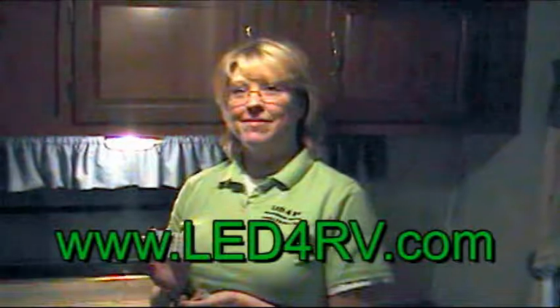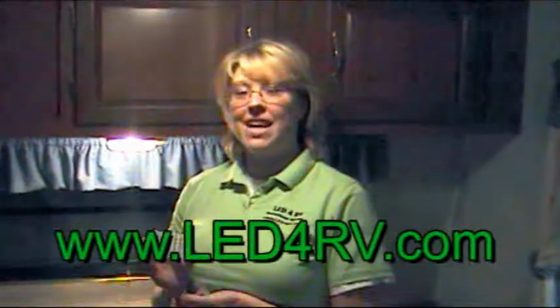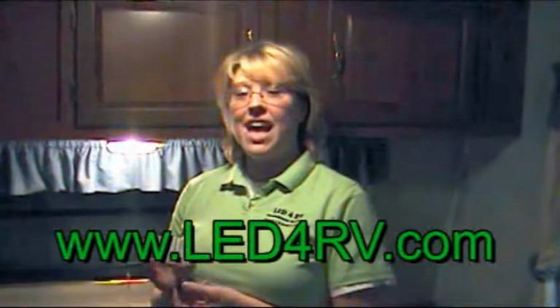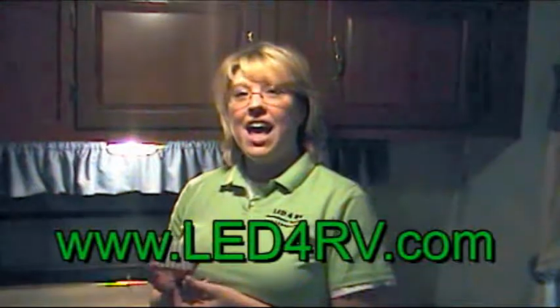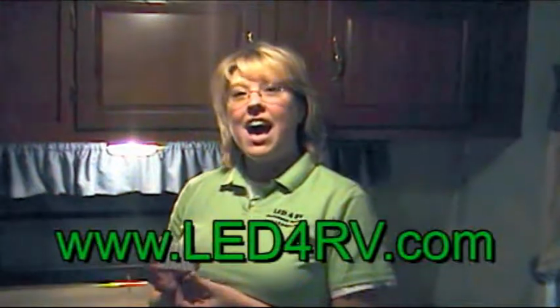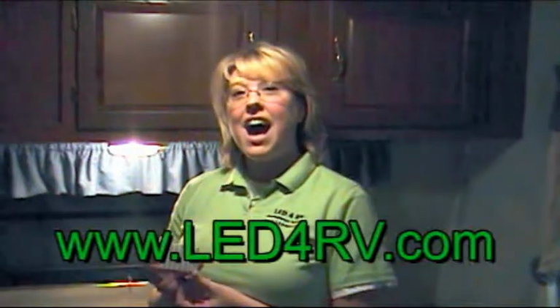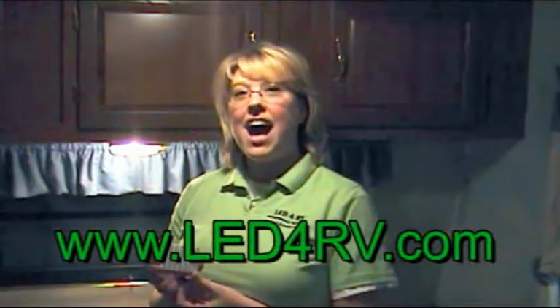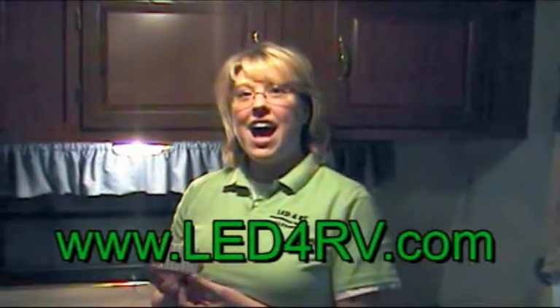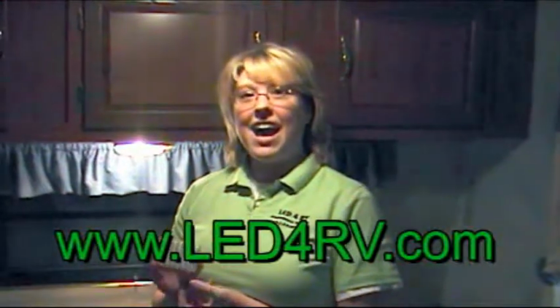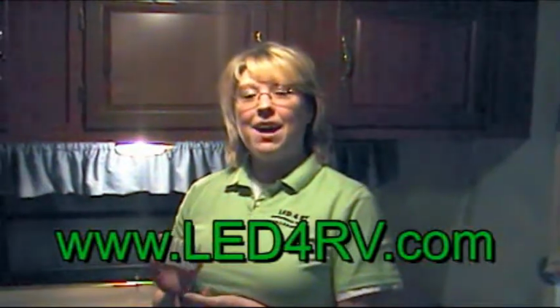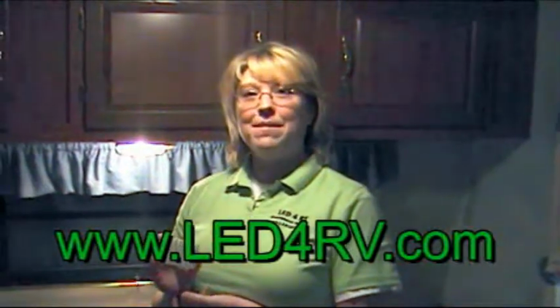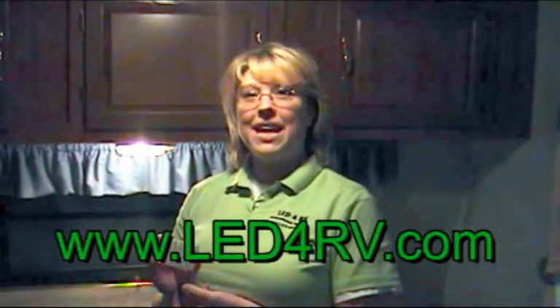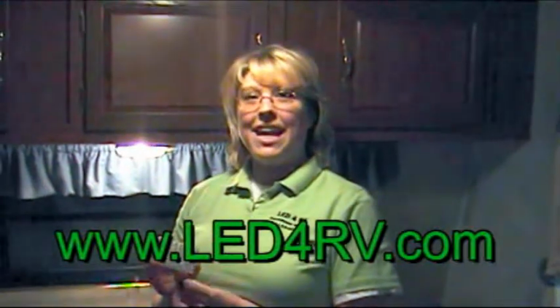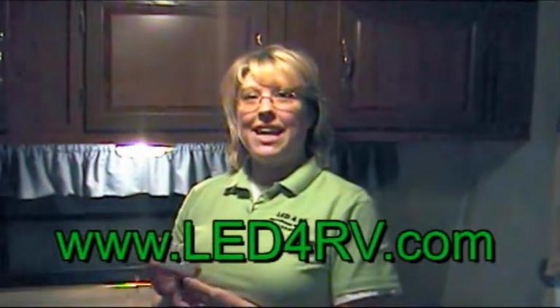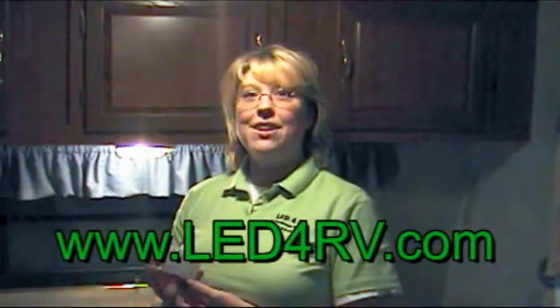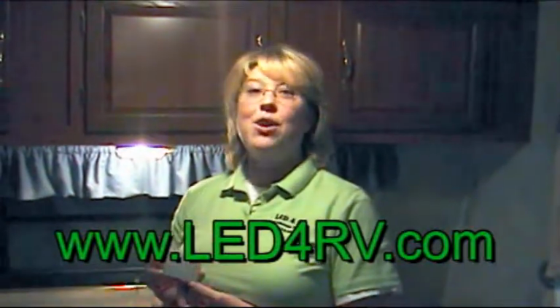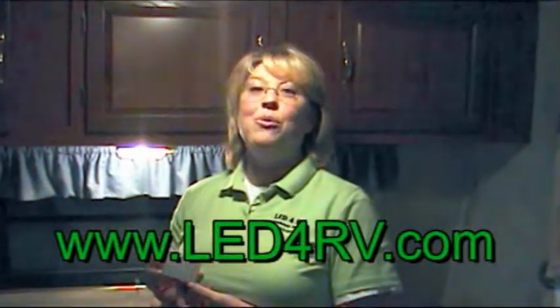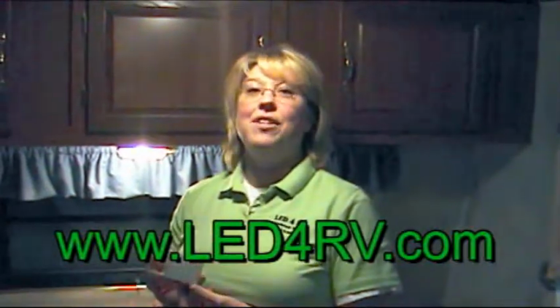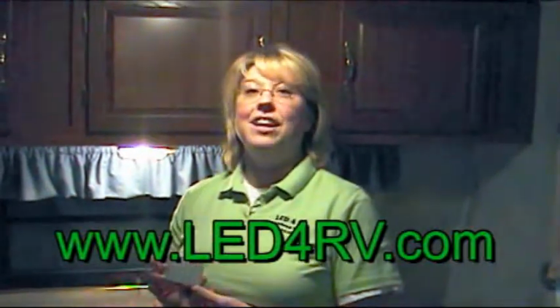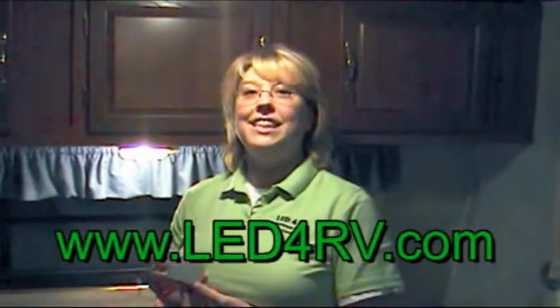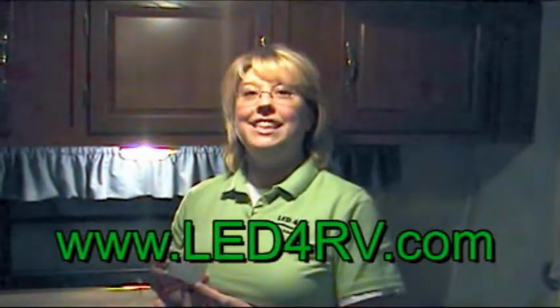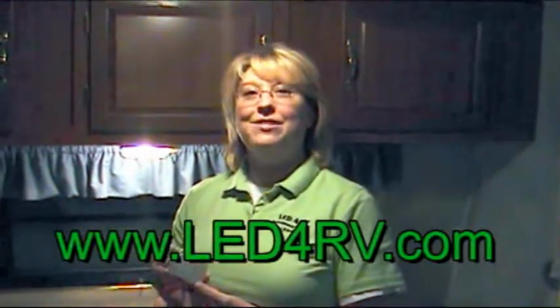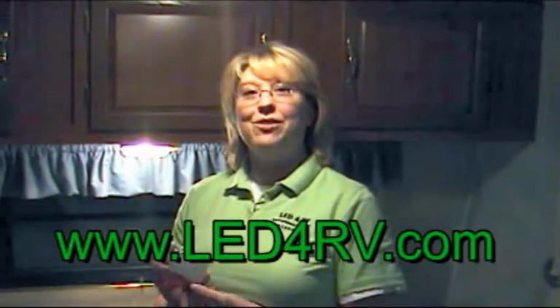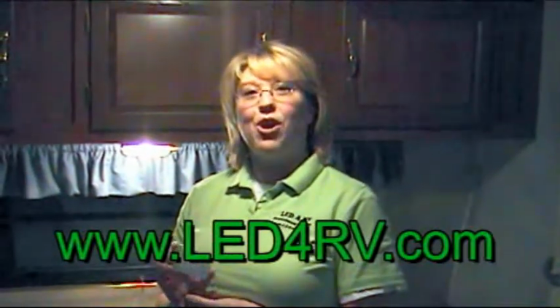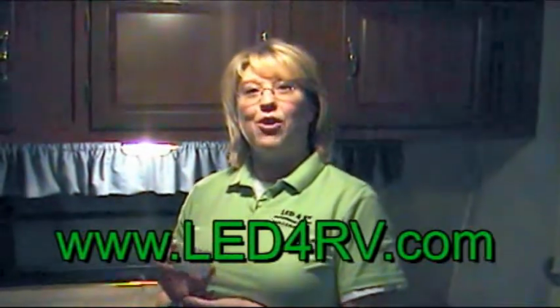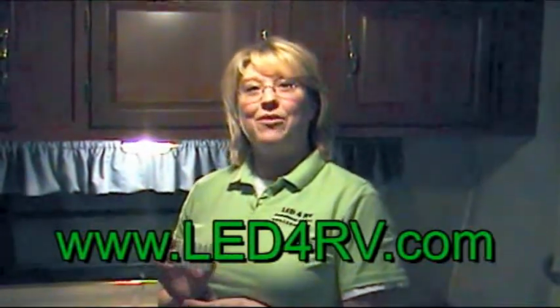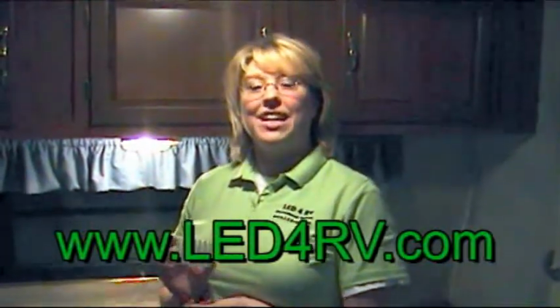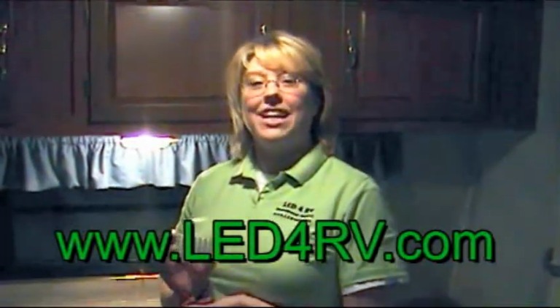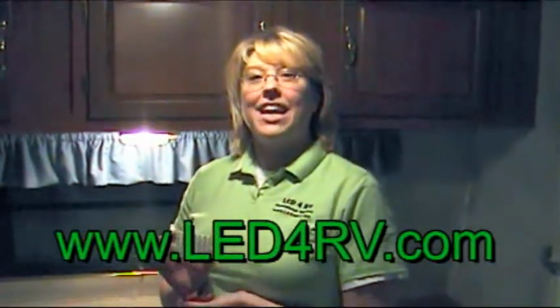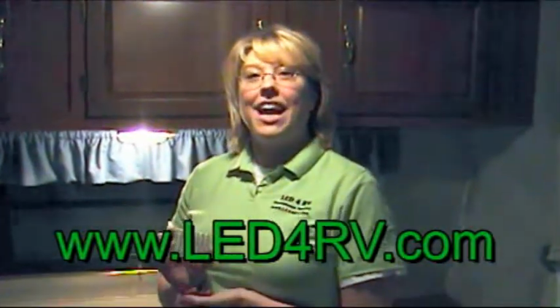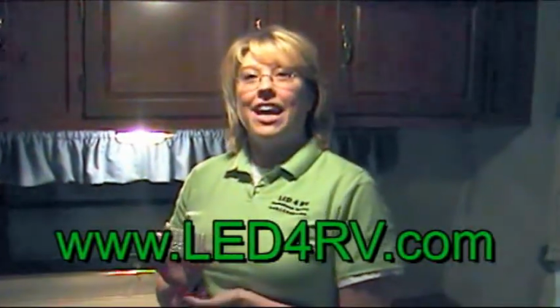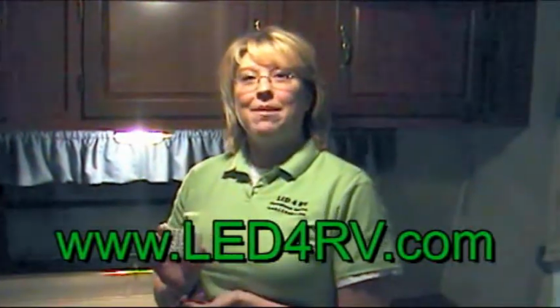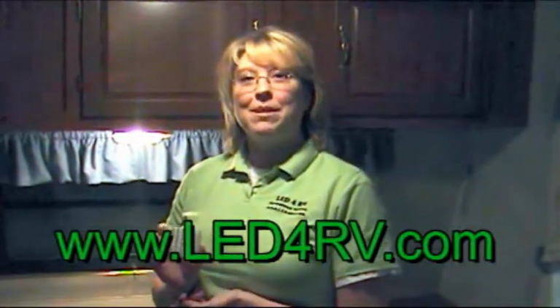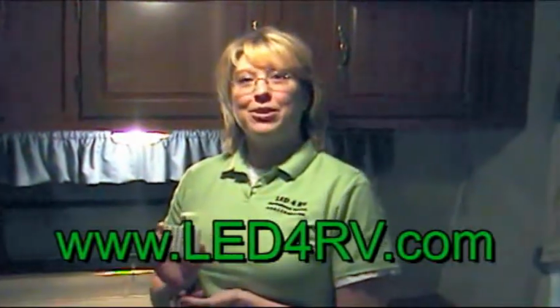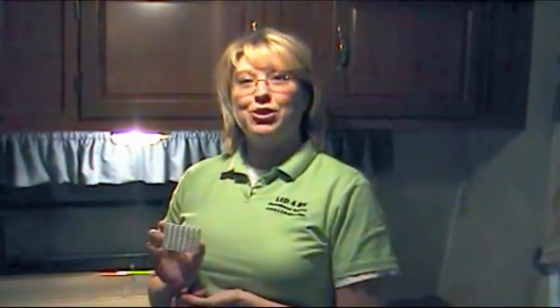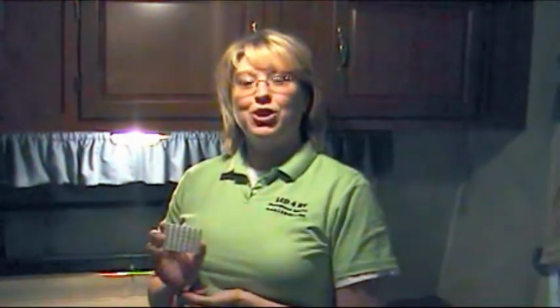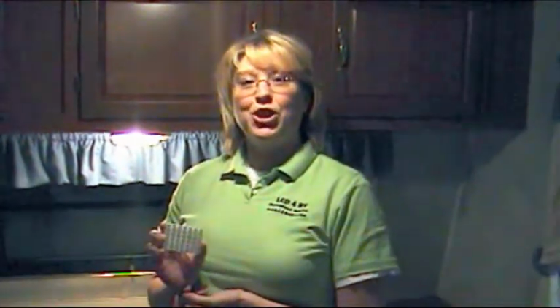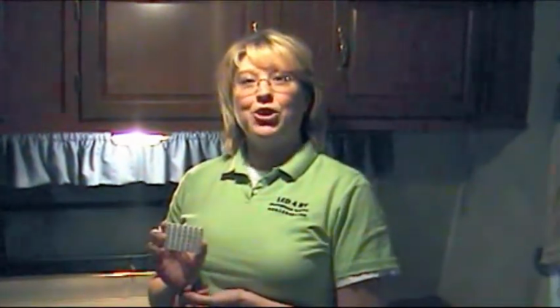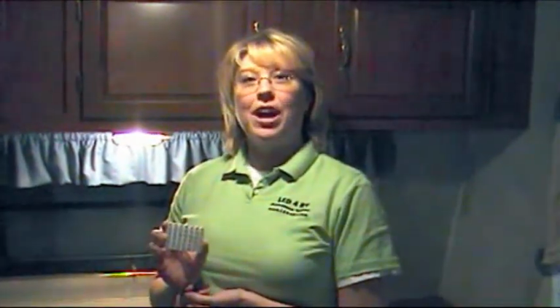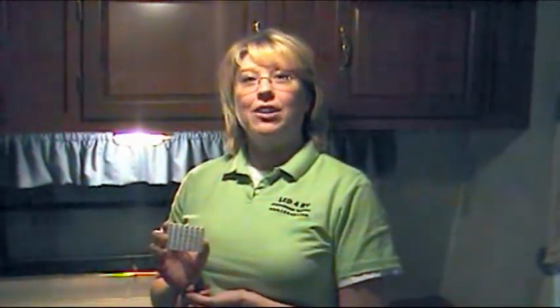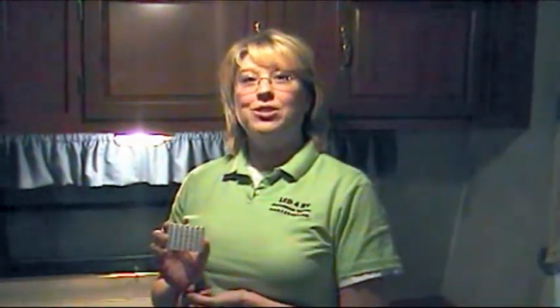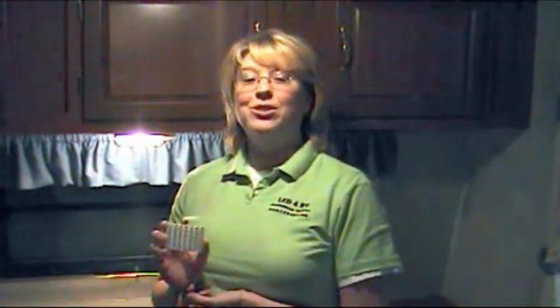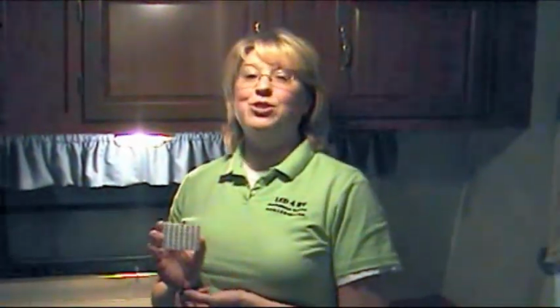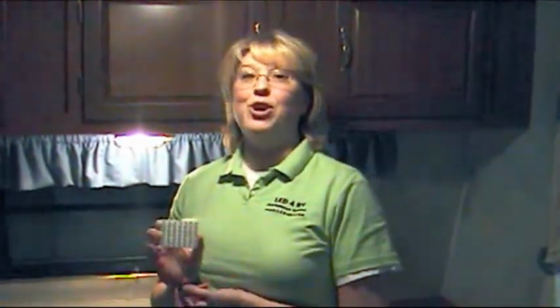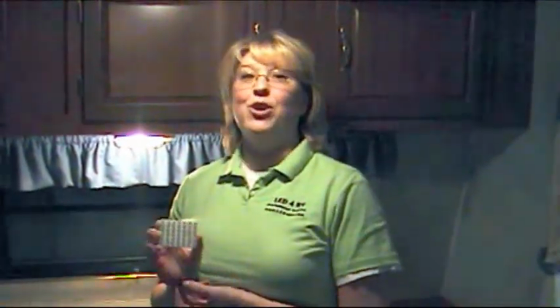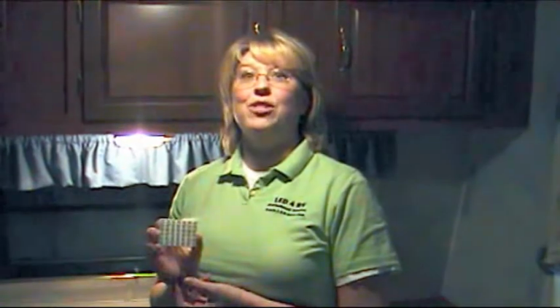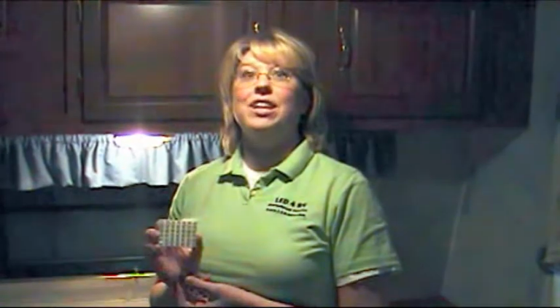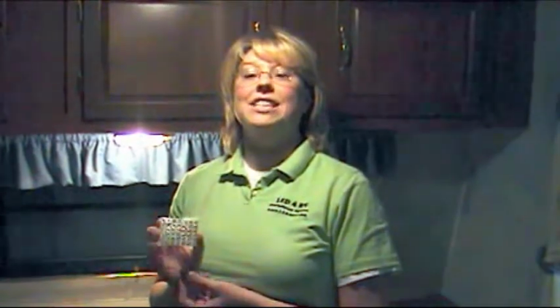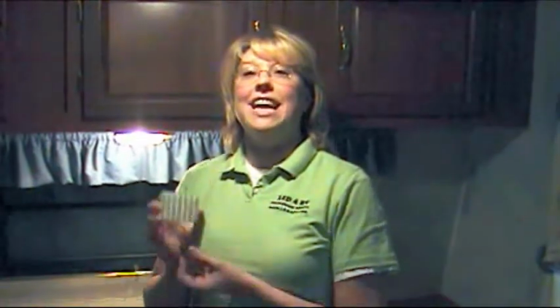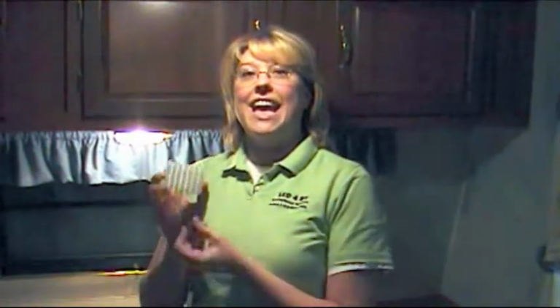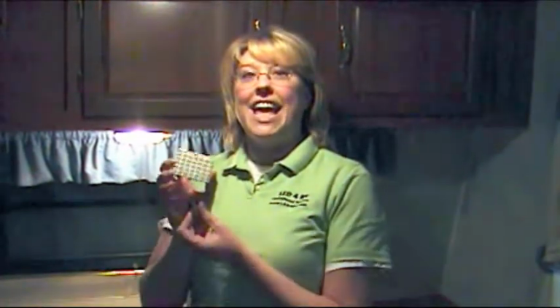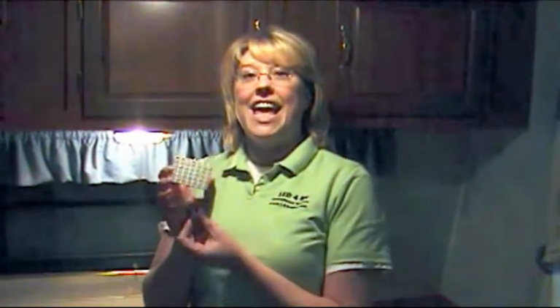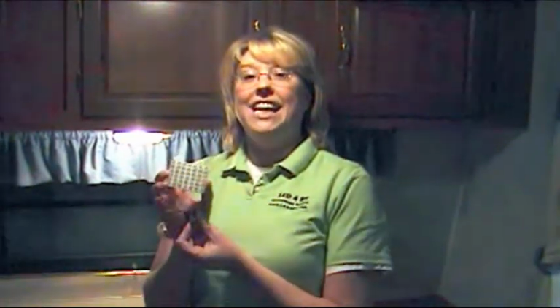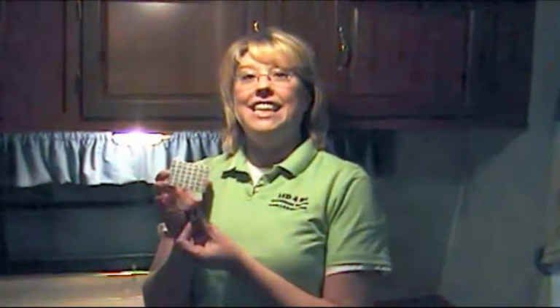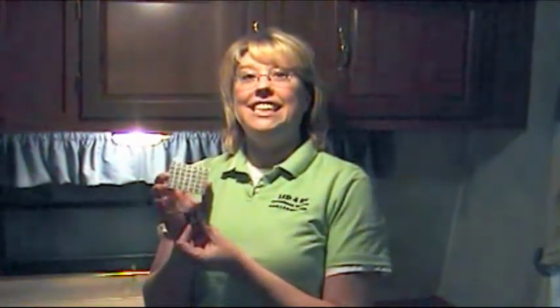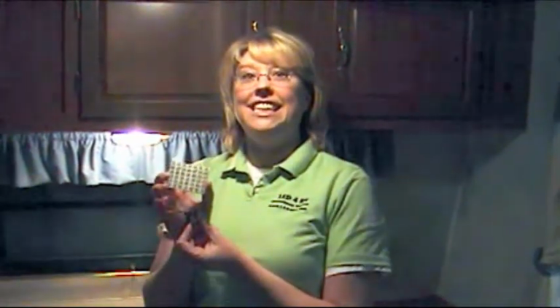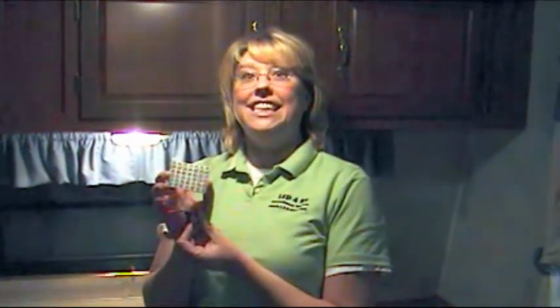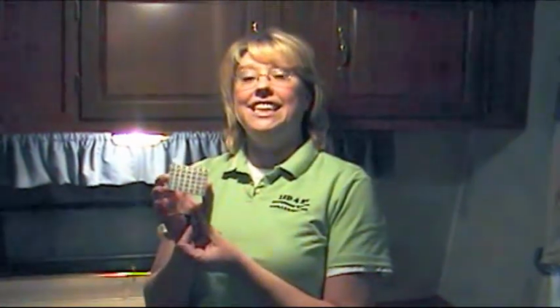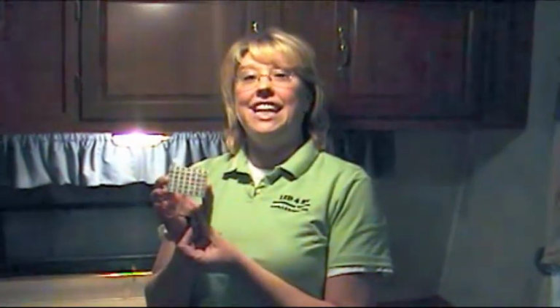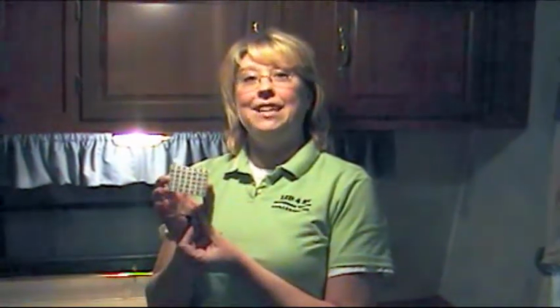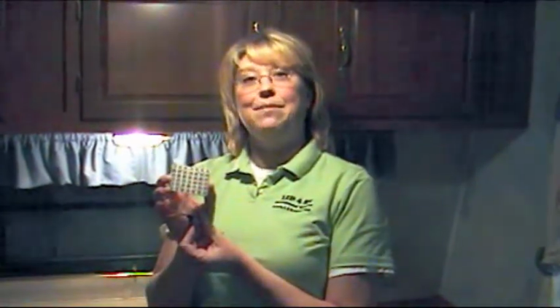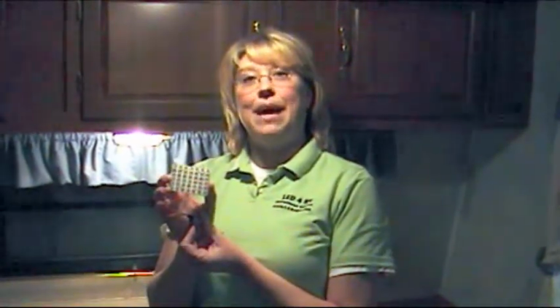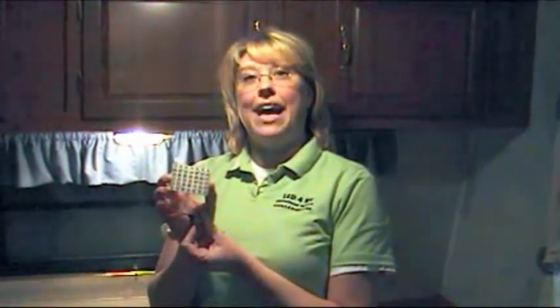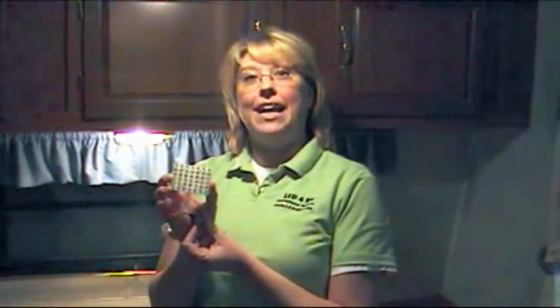Hi, I'm Katie with LED for RV and I'm here to show you how to install this LED light pad.